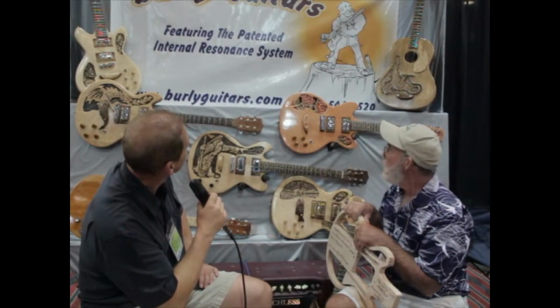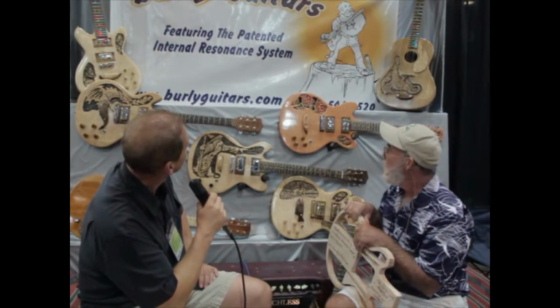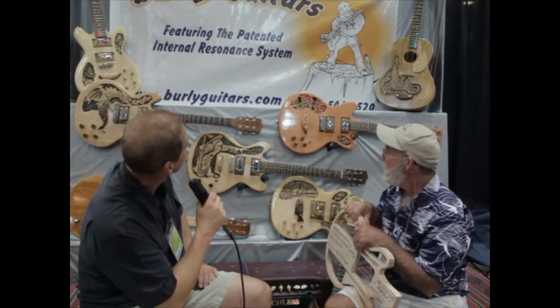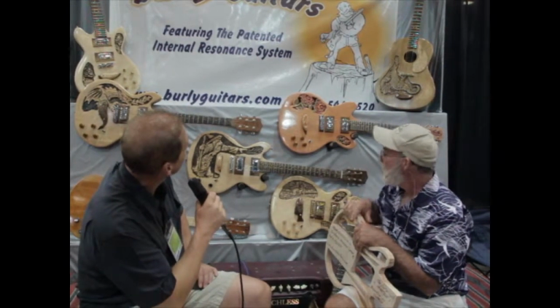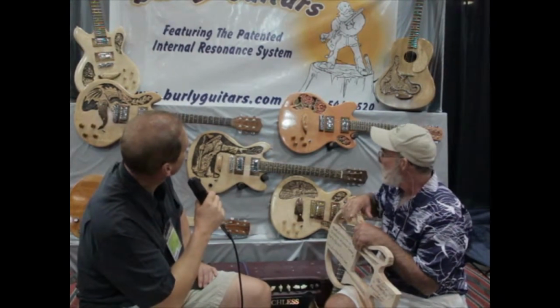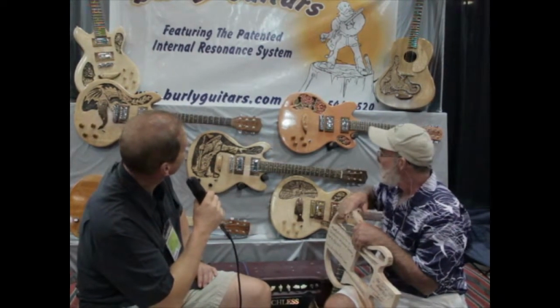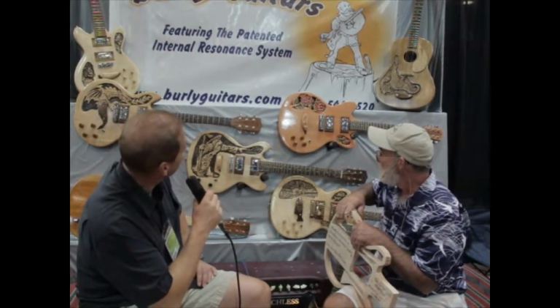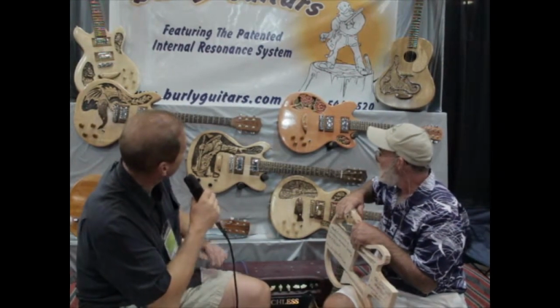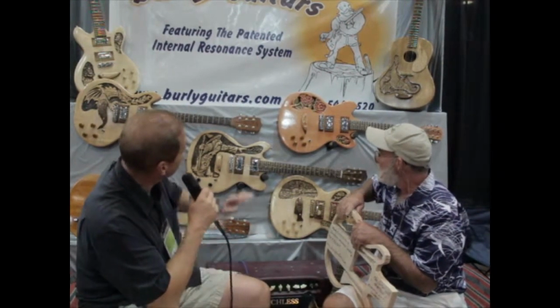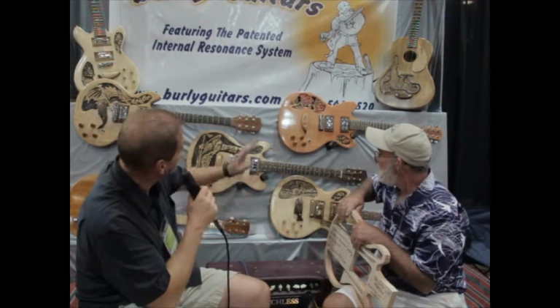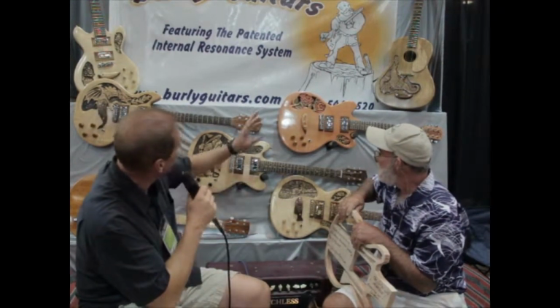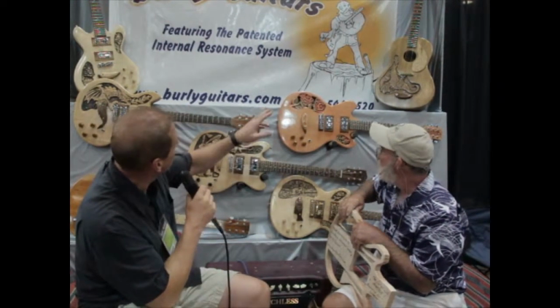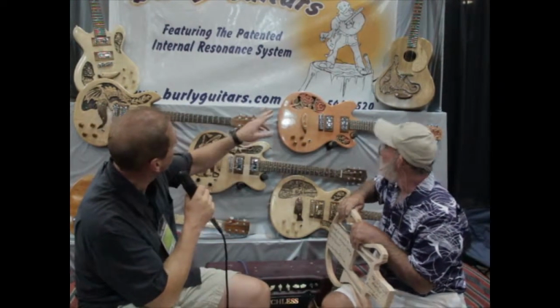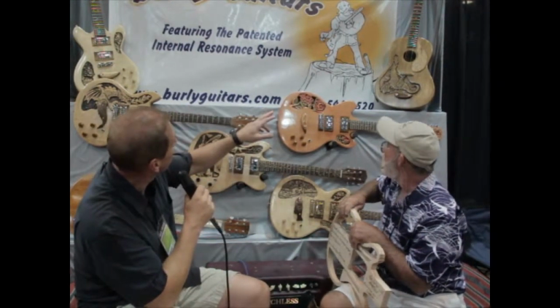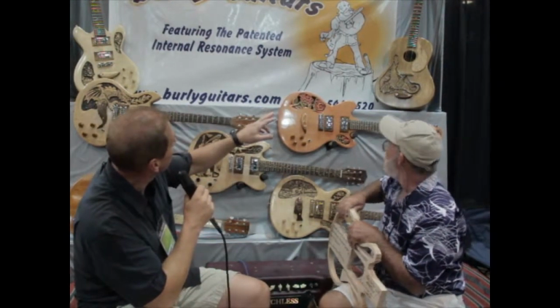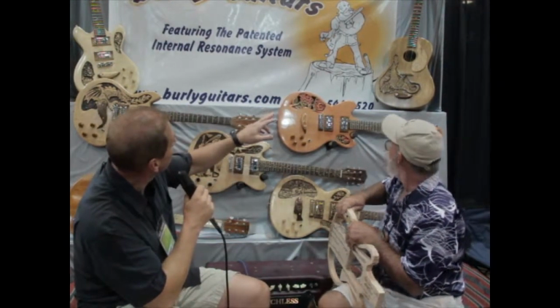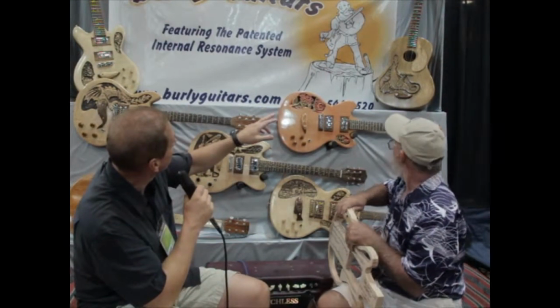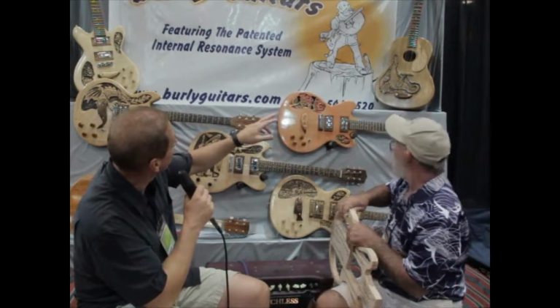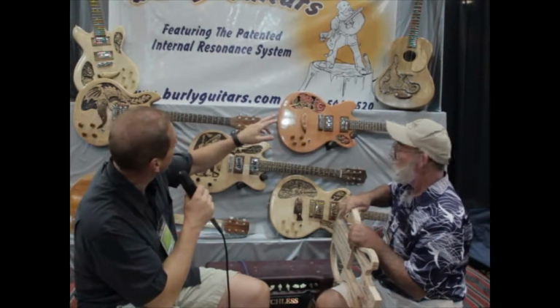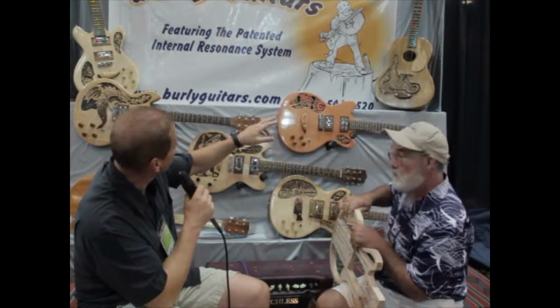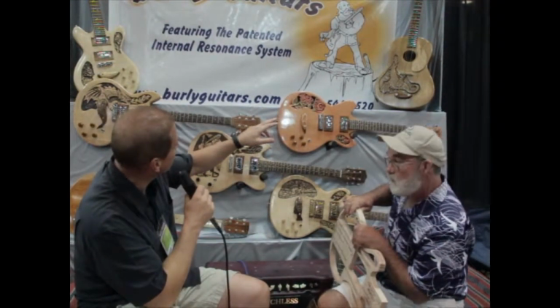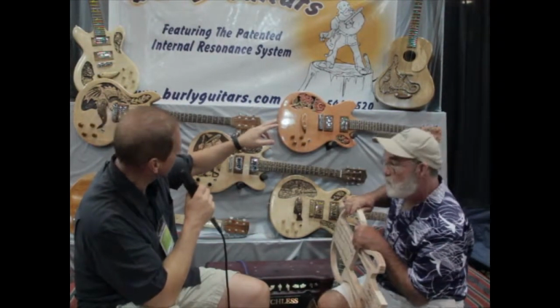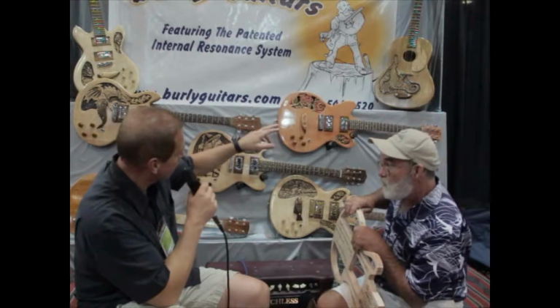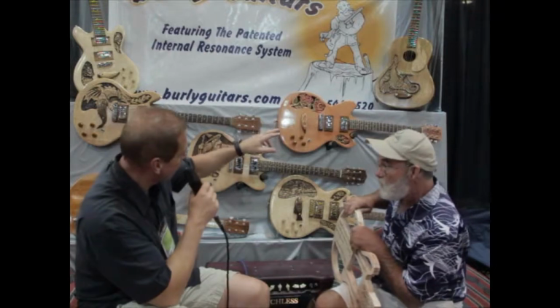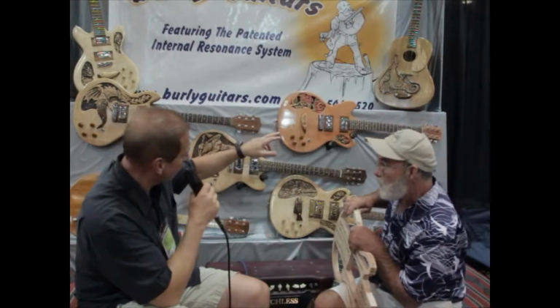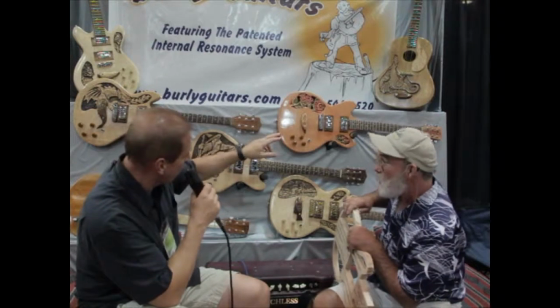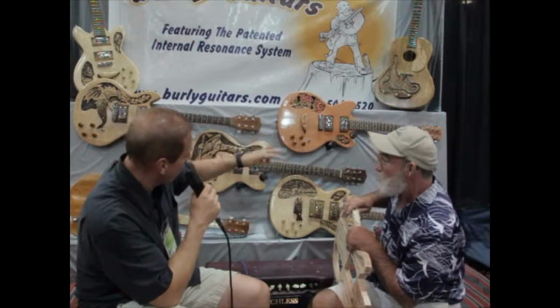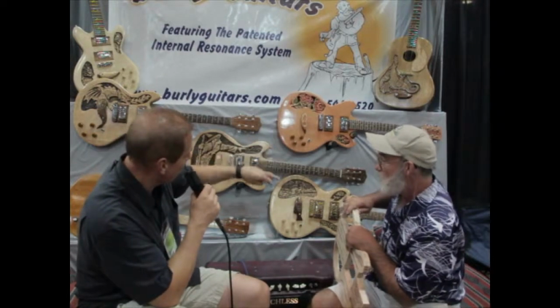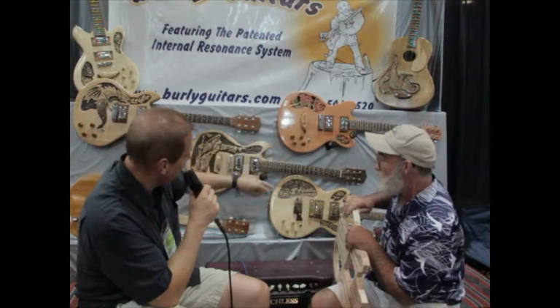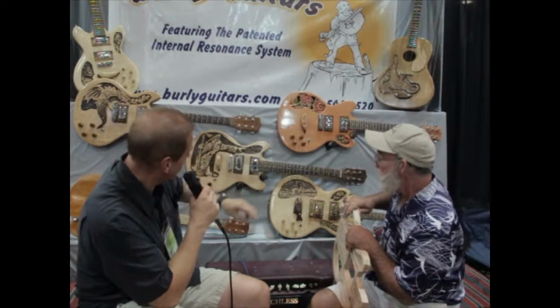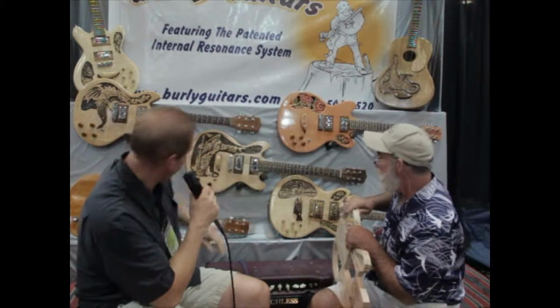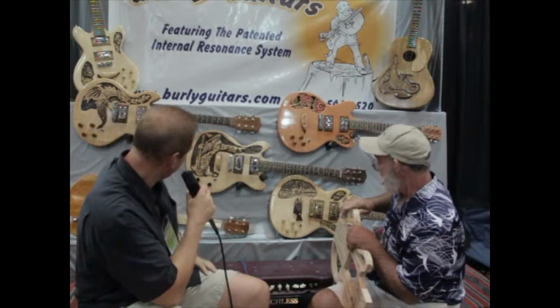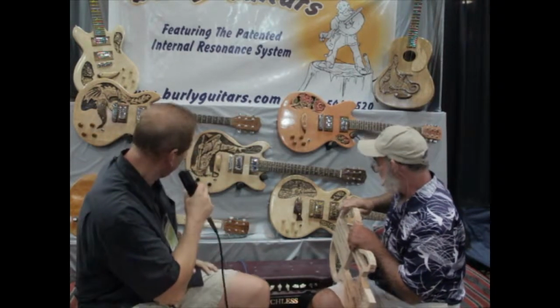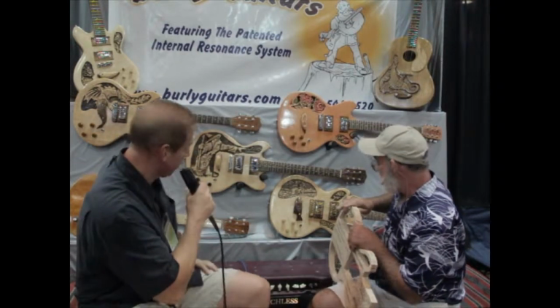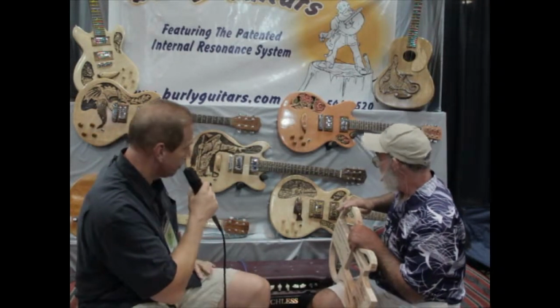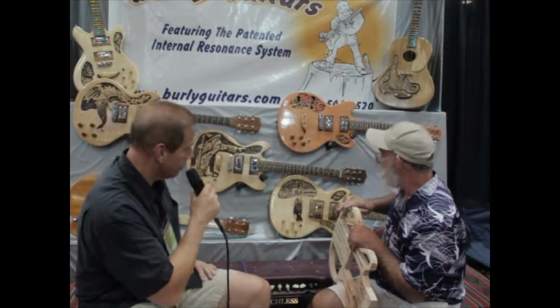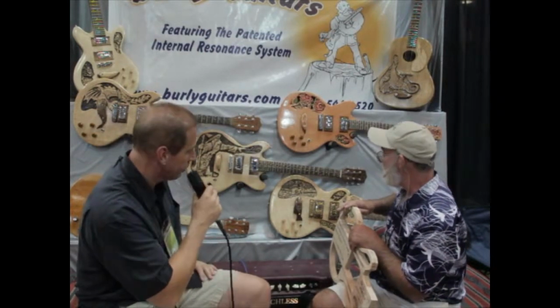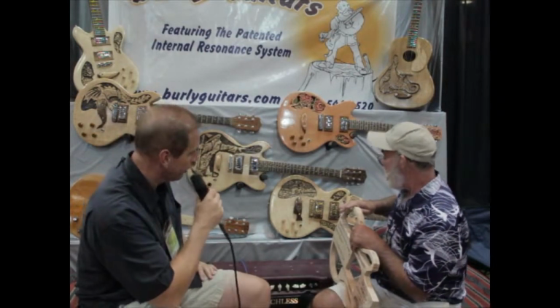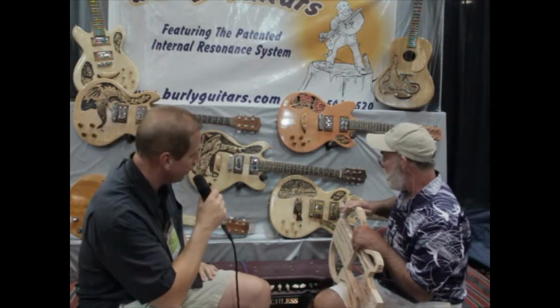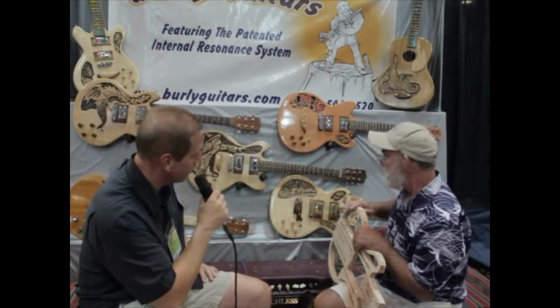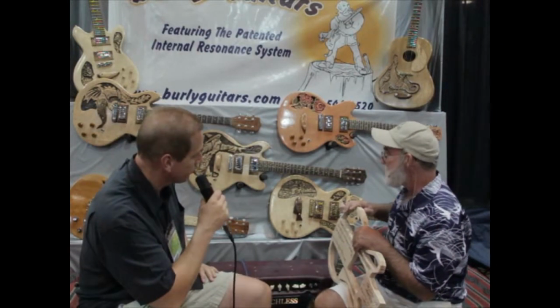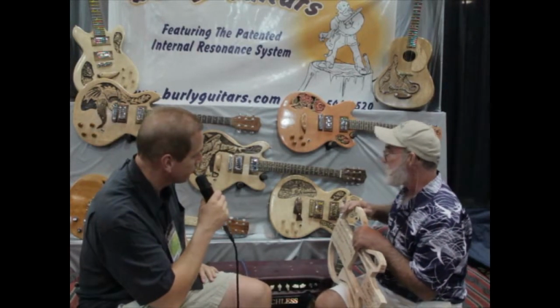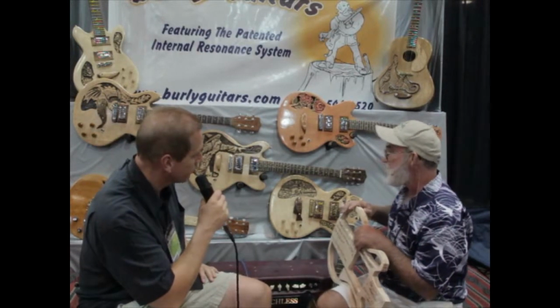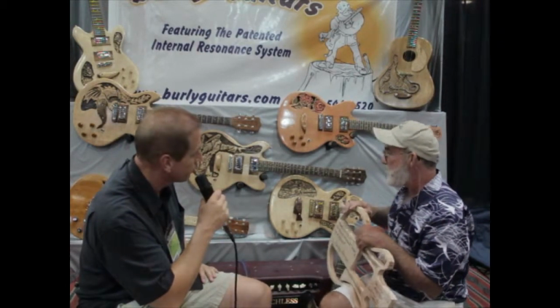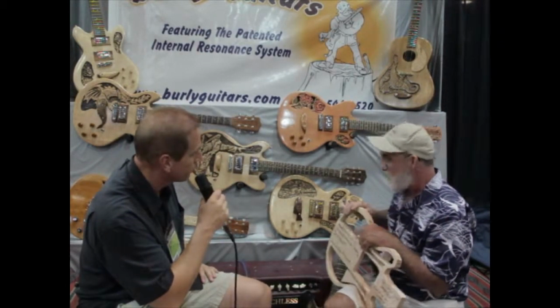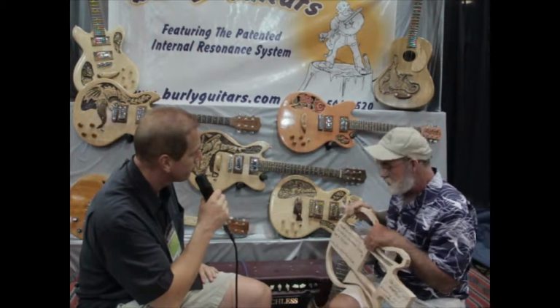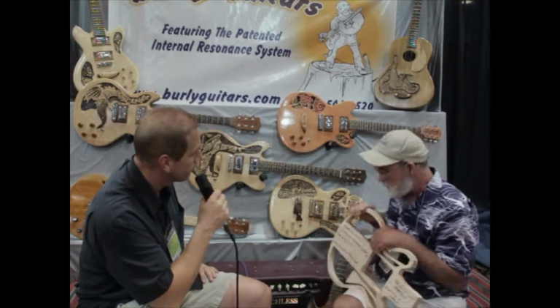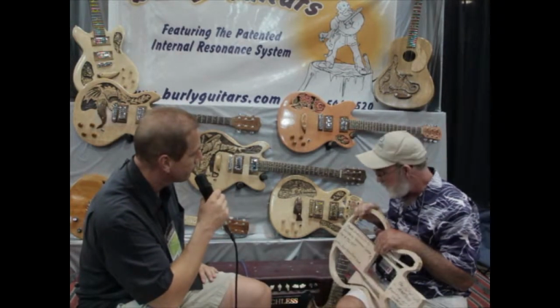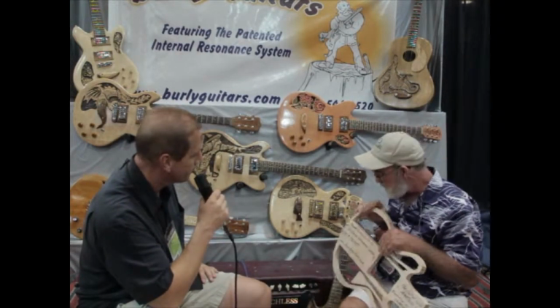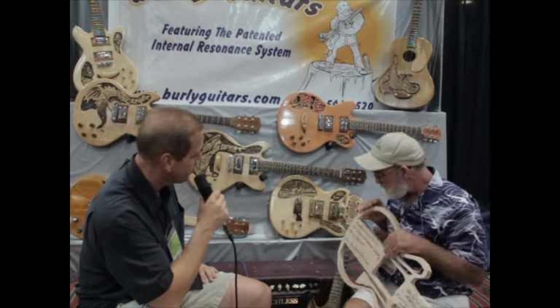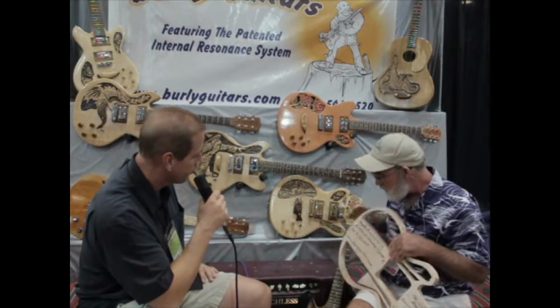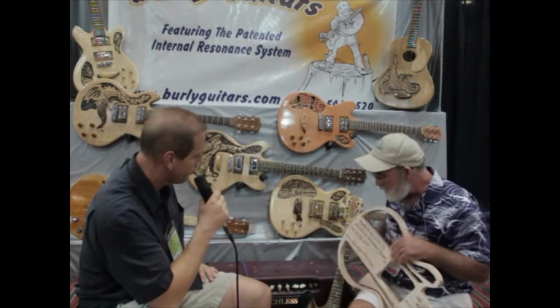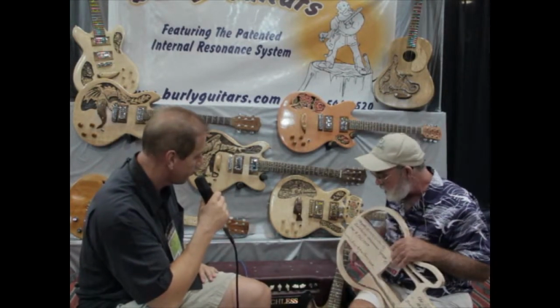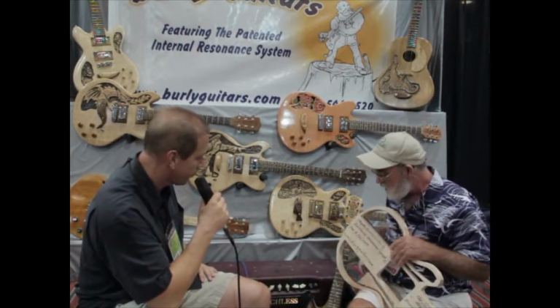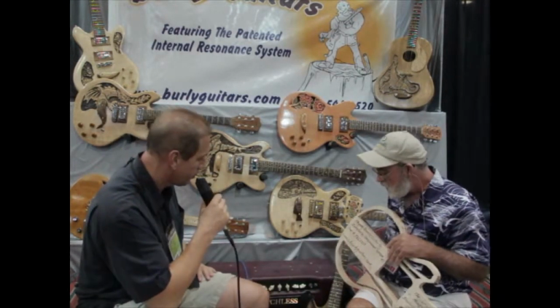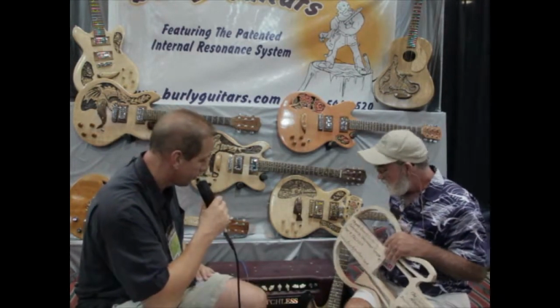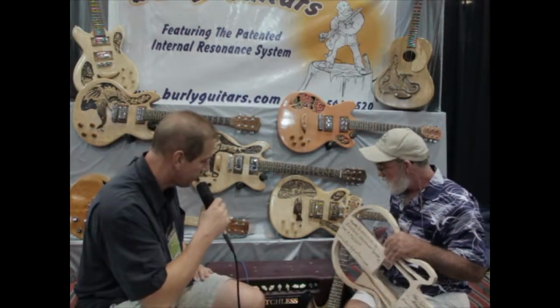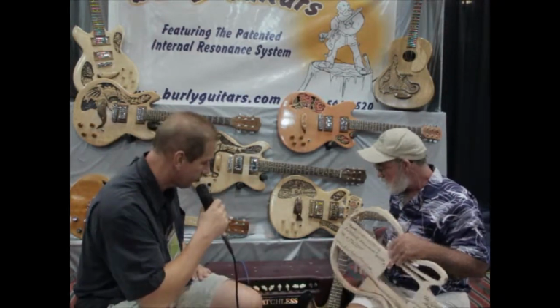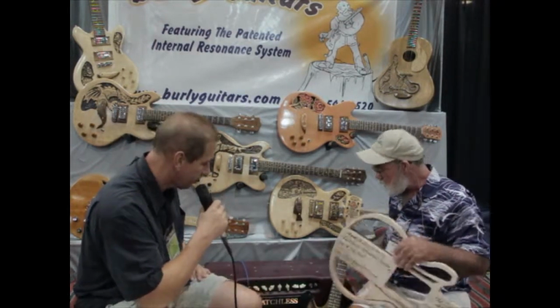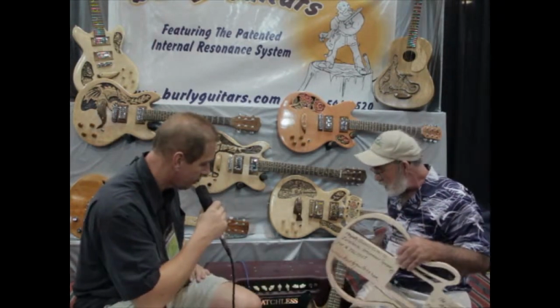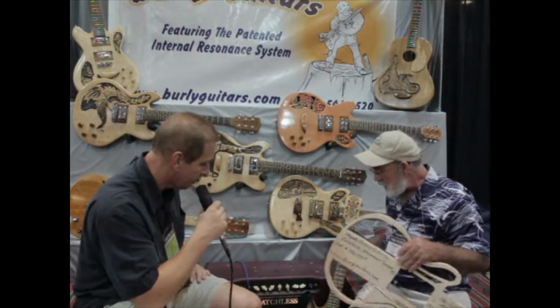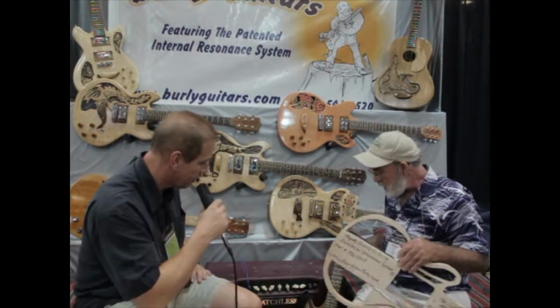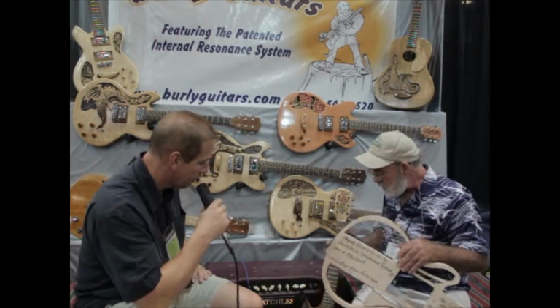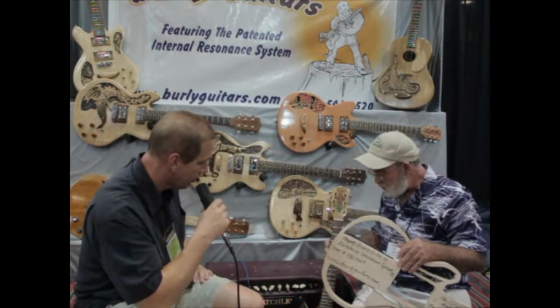So you have some acoustic guitars and electric? We do acoustics and electric. These are all semi-hollow.